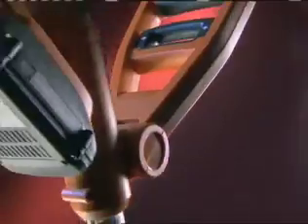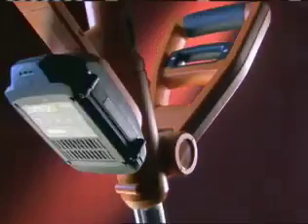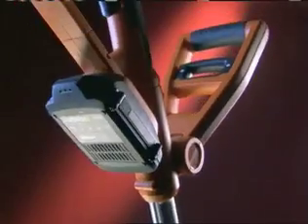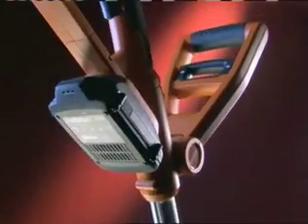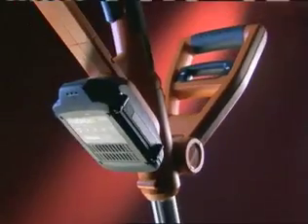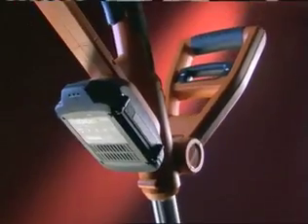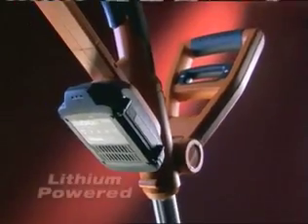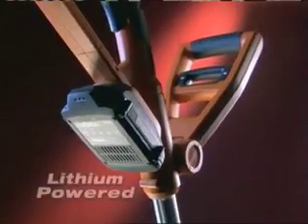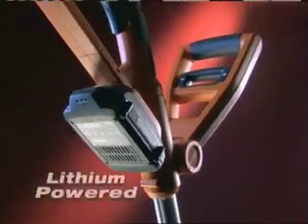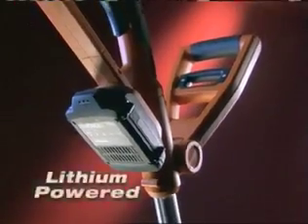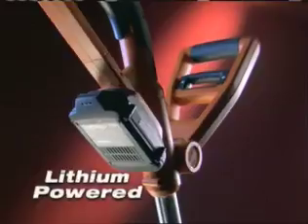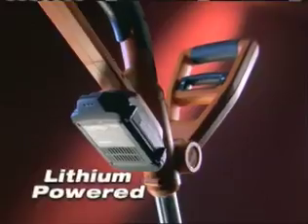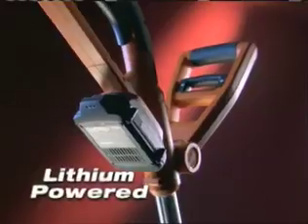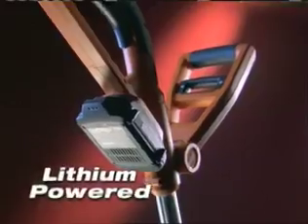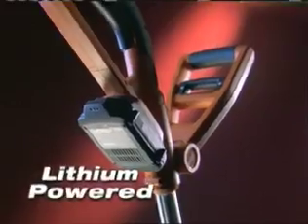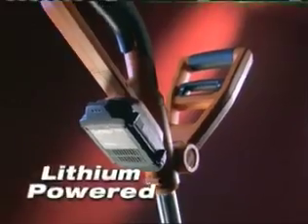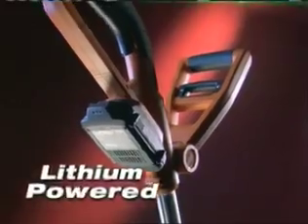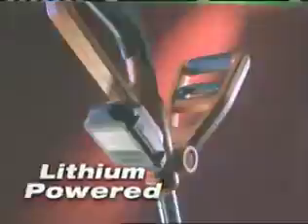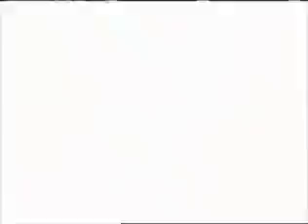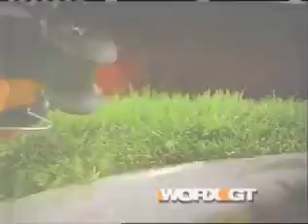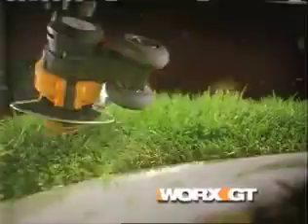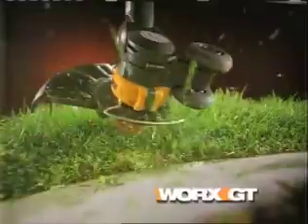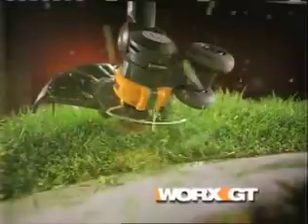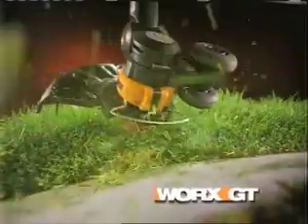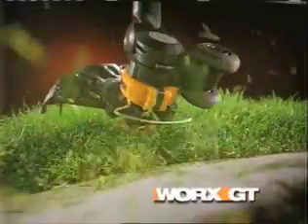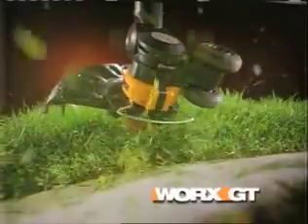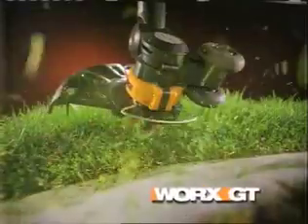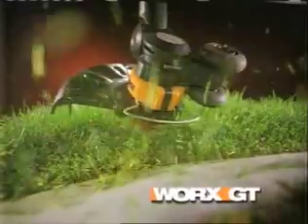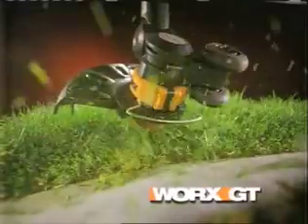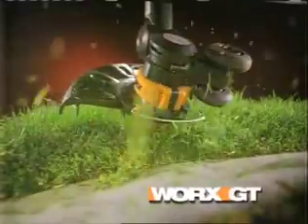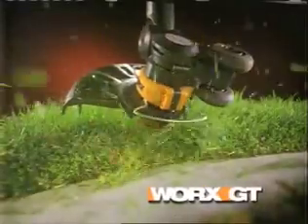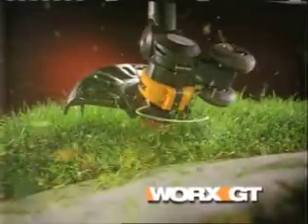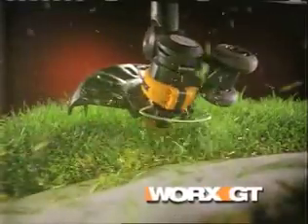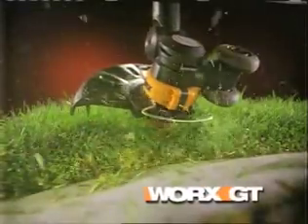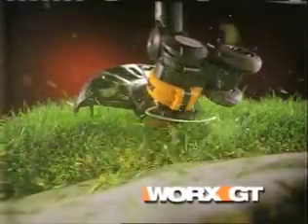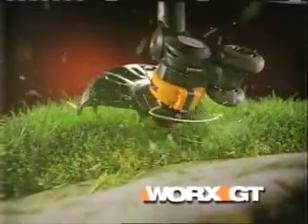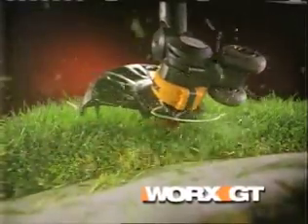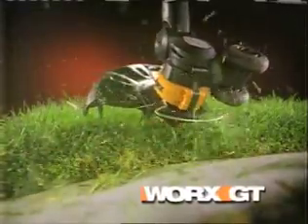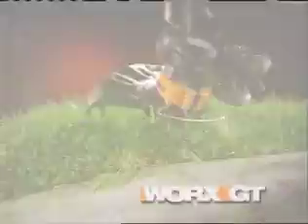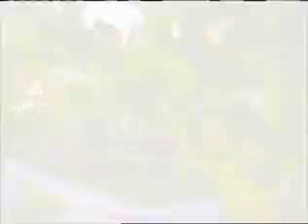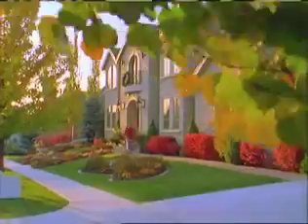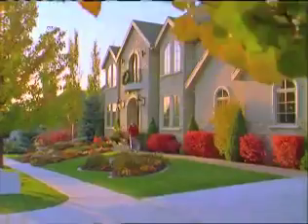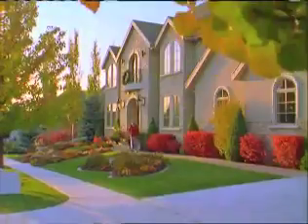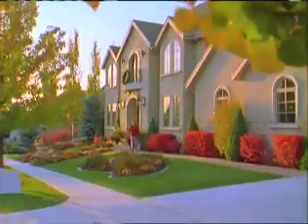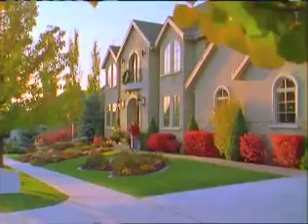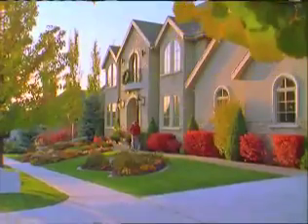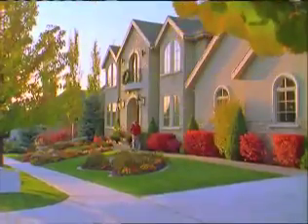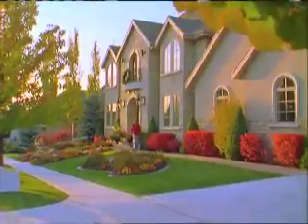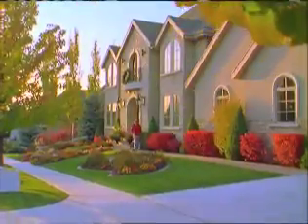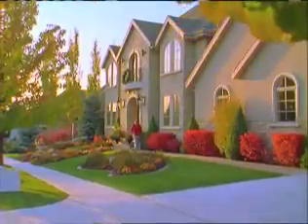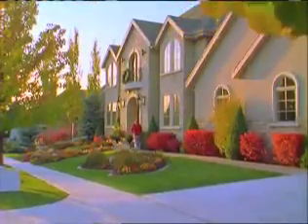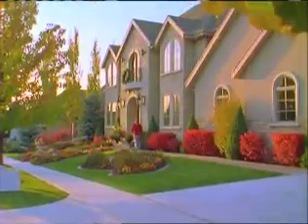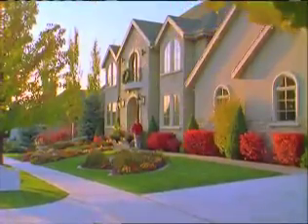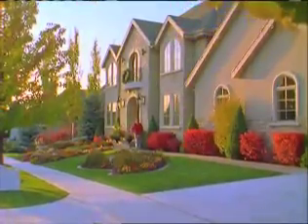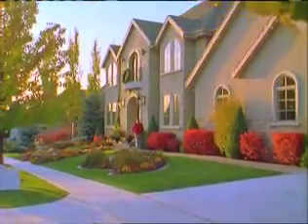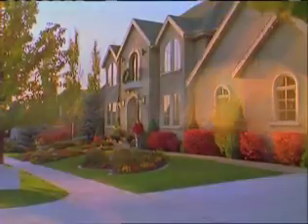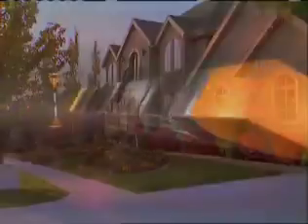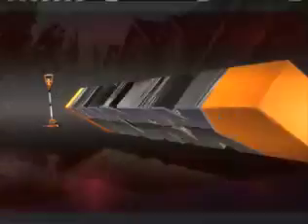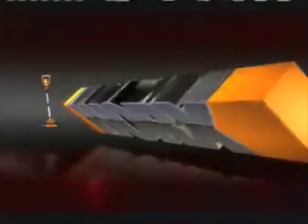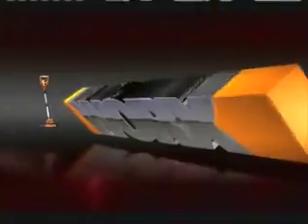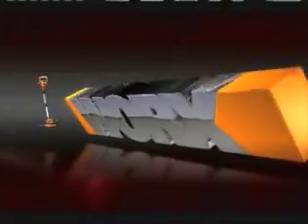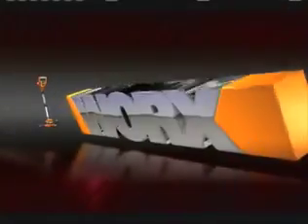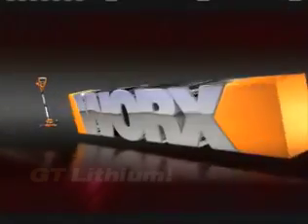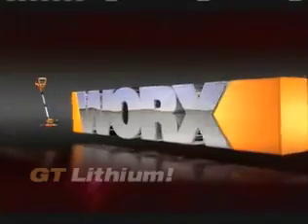The new lithium-powered WORX GT — for a perfectly groomed lawn, every time.